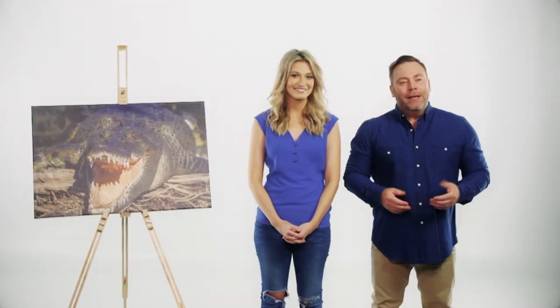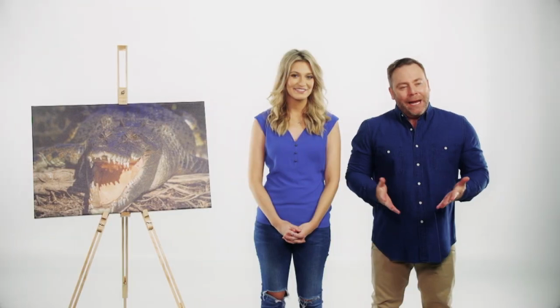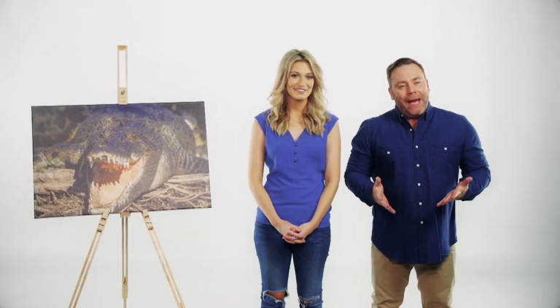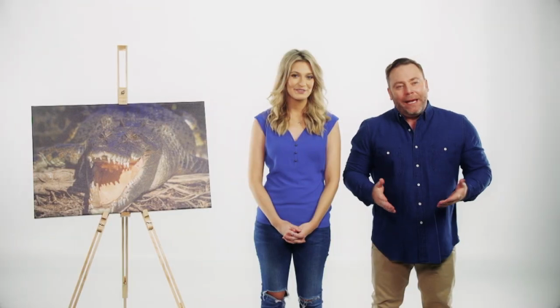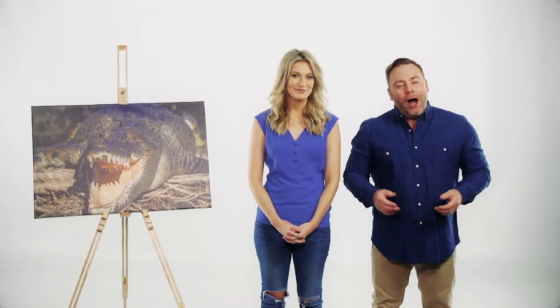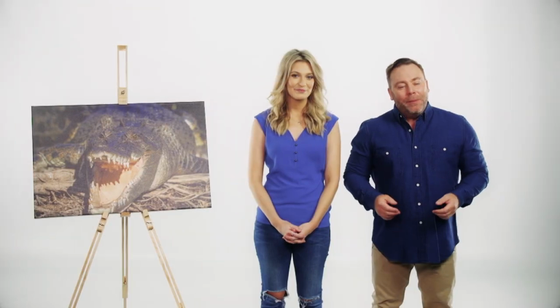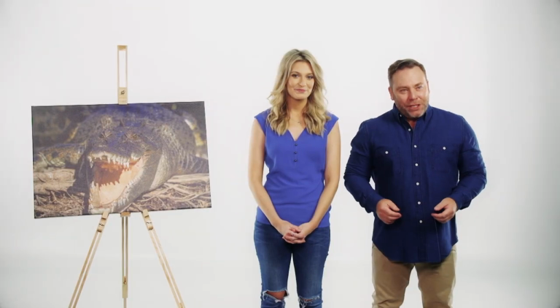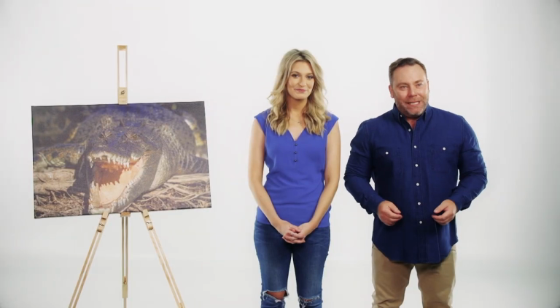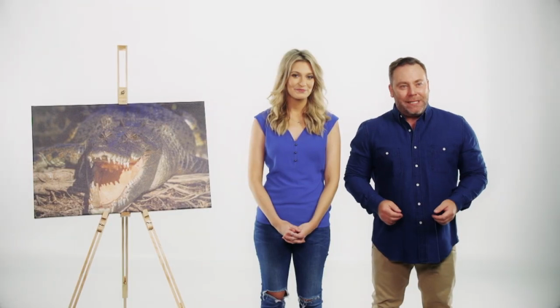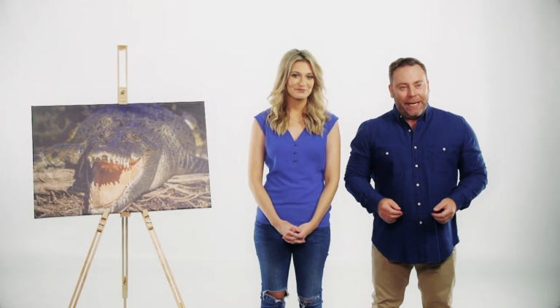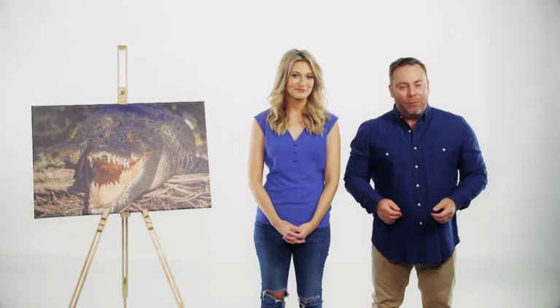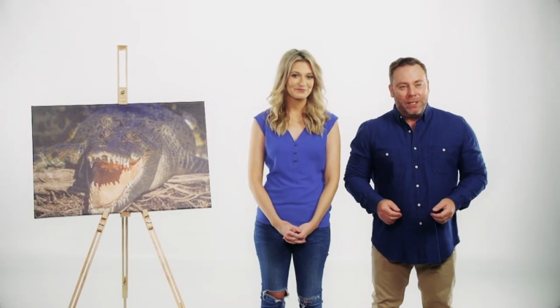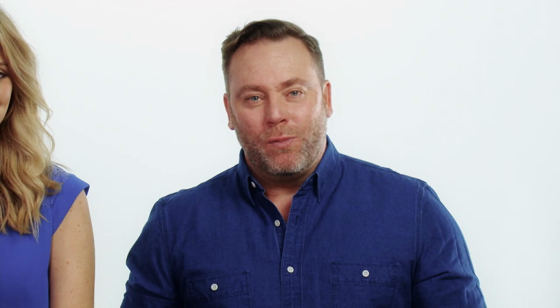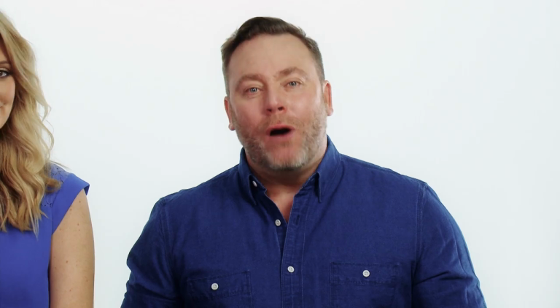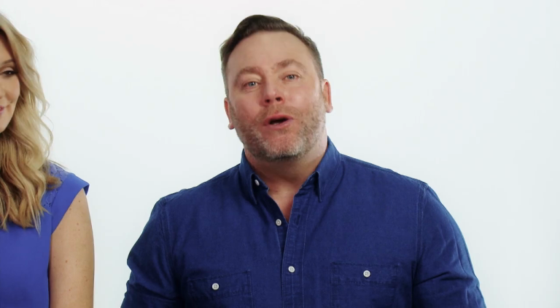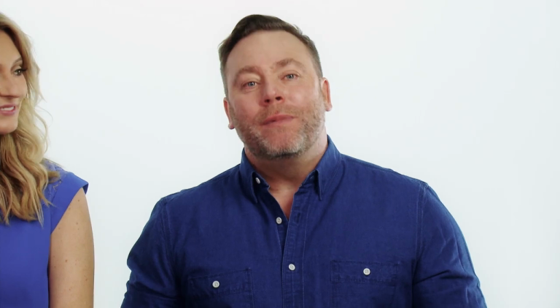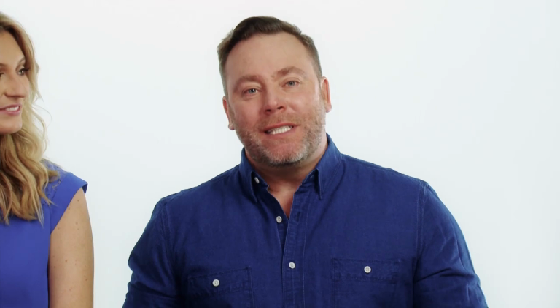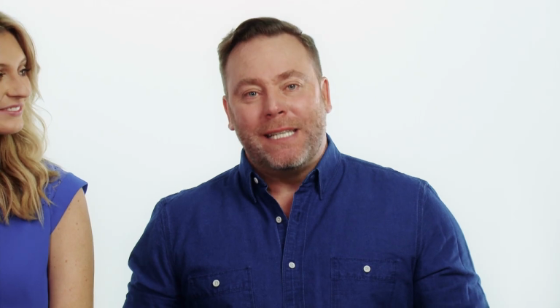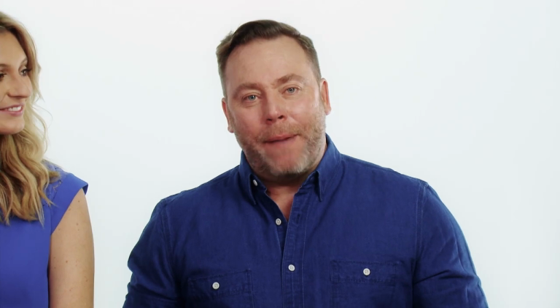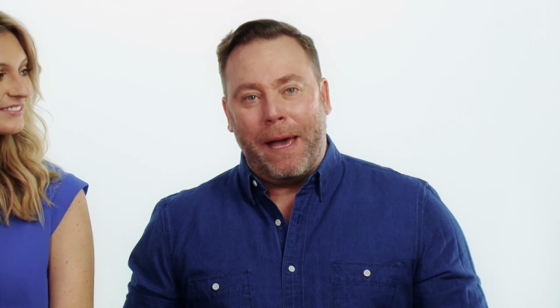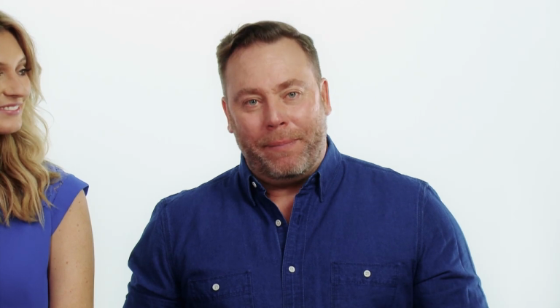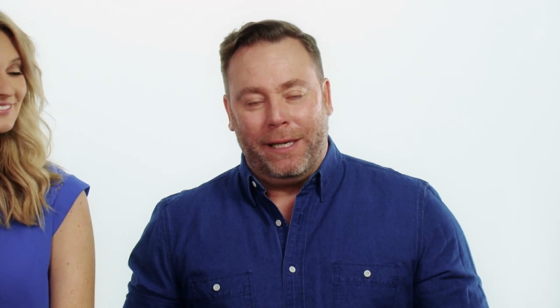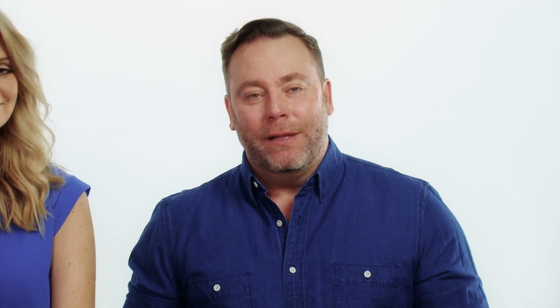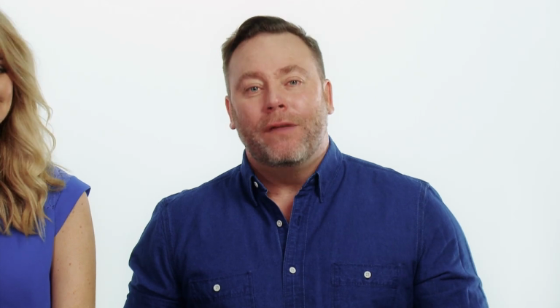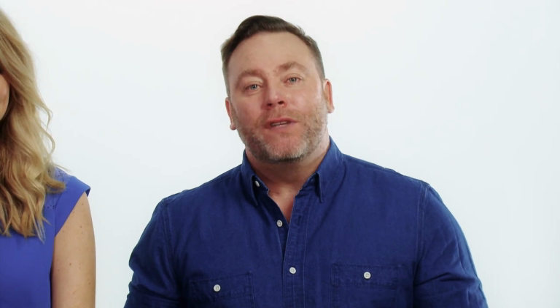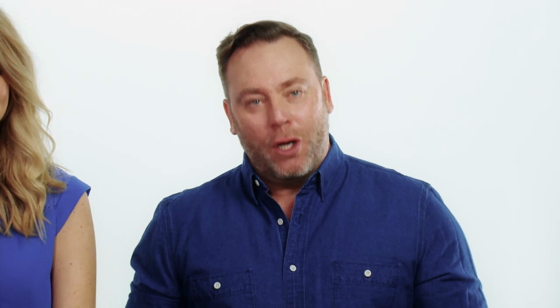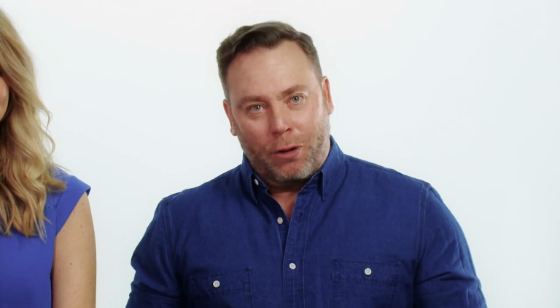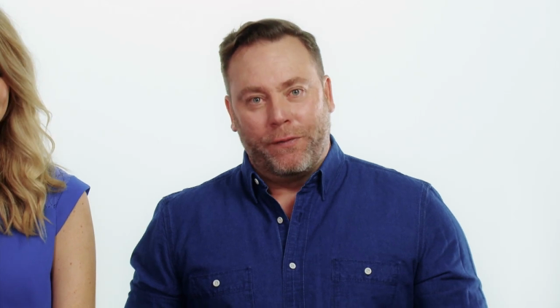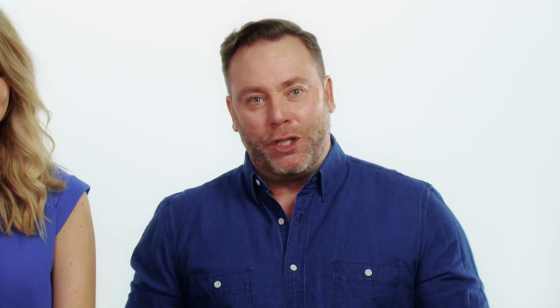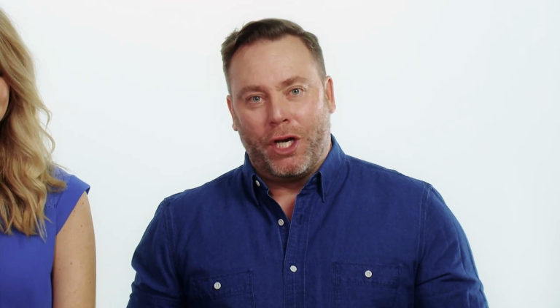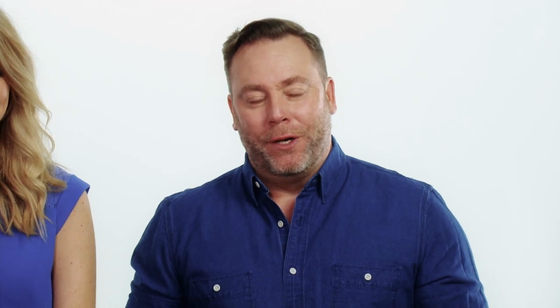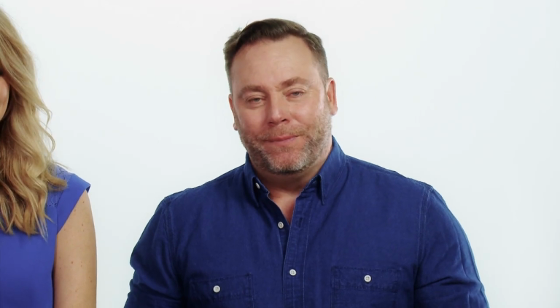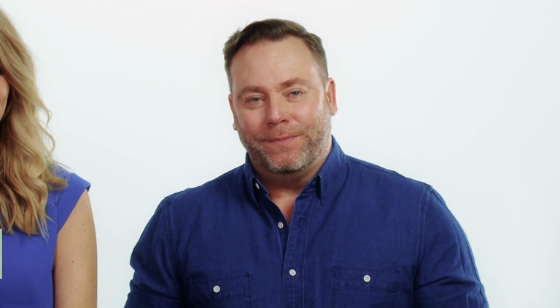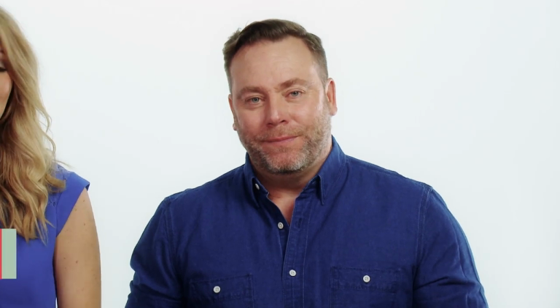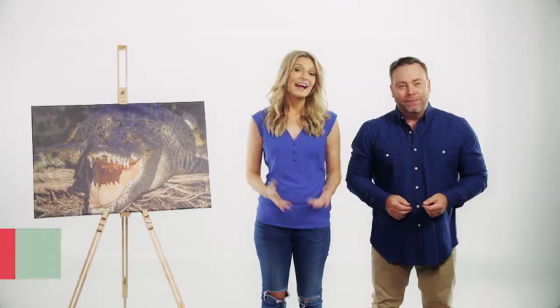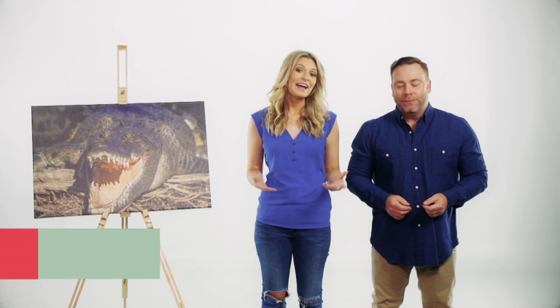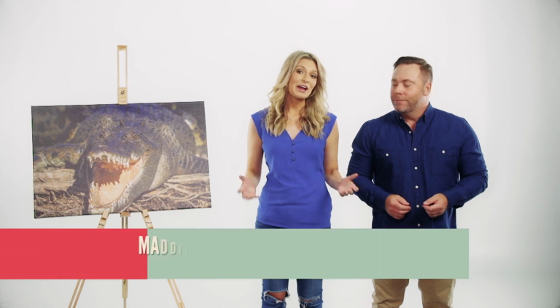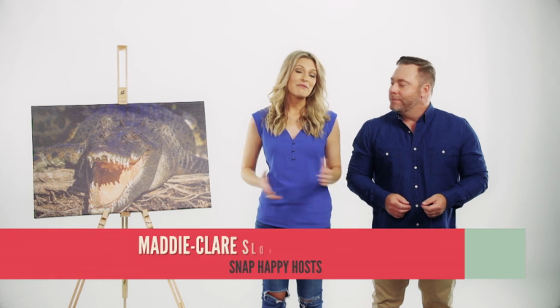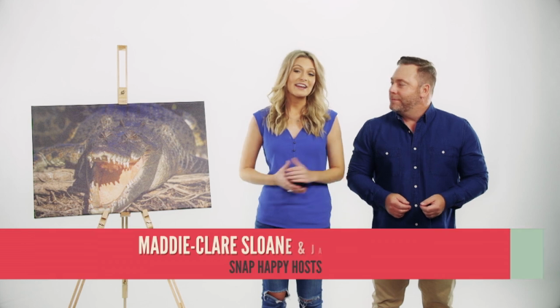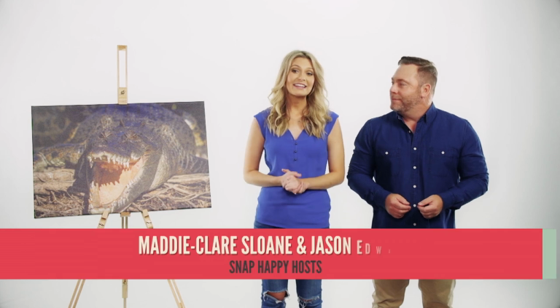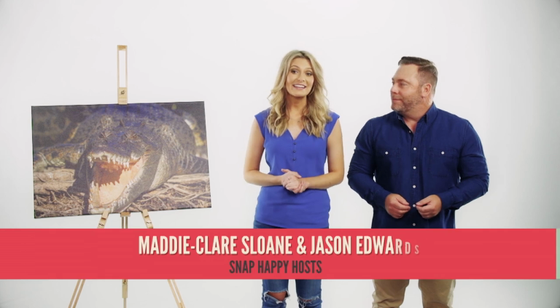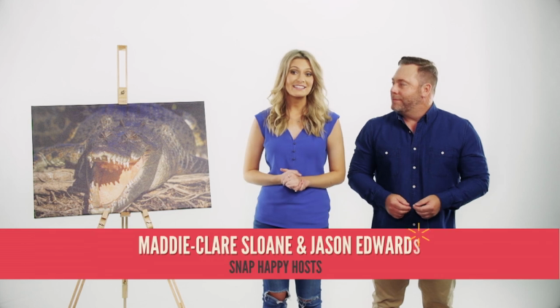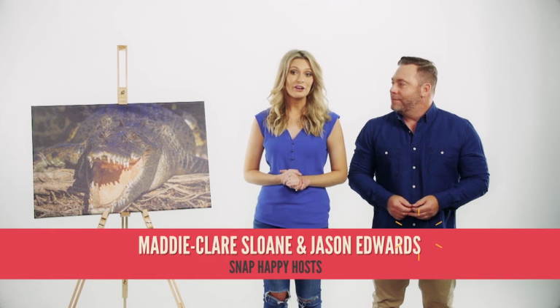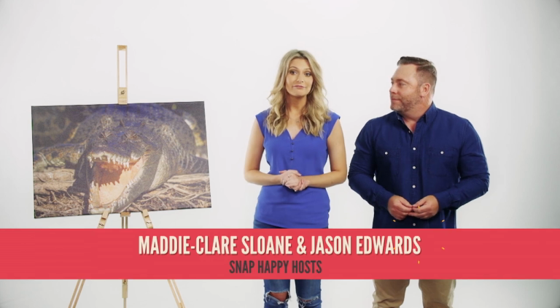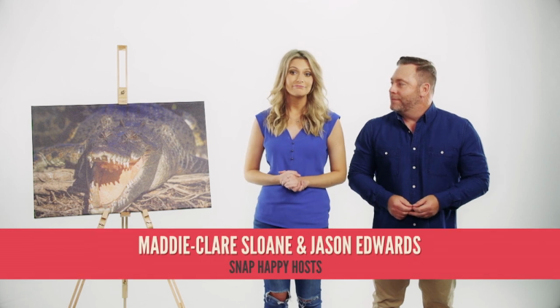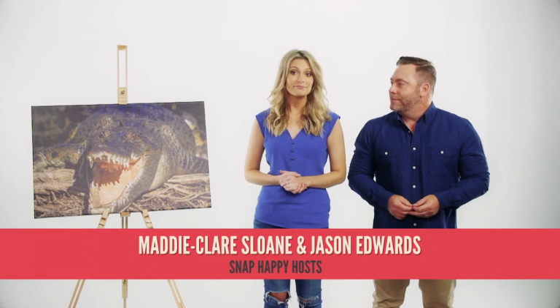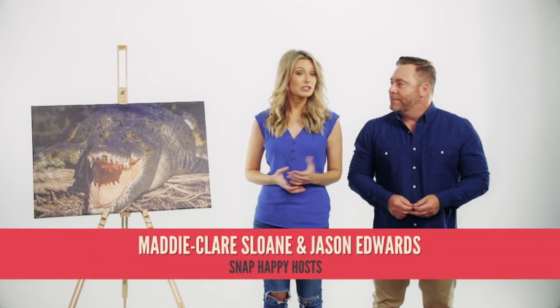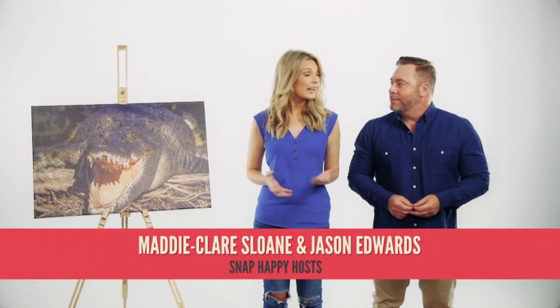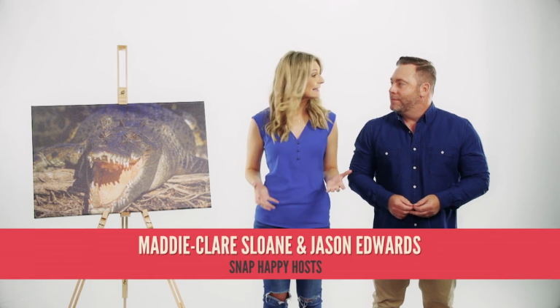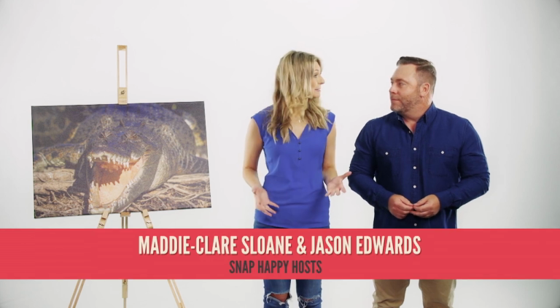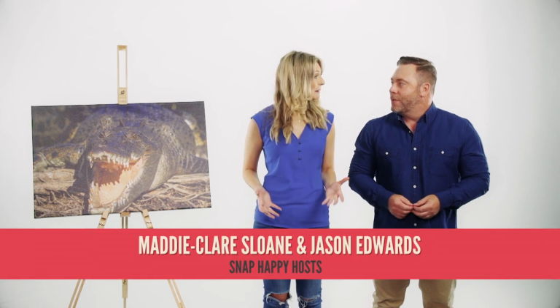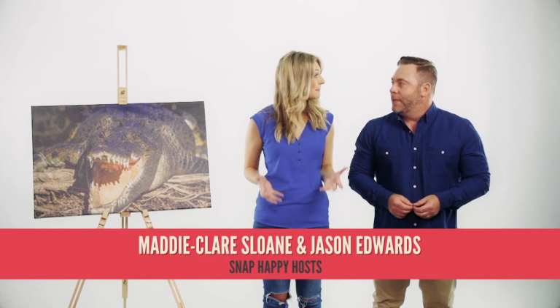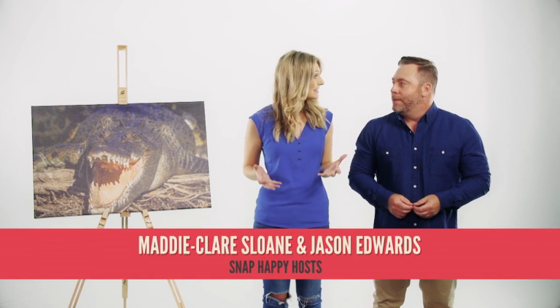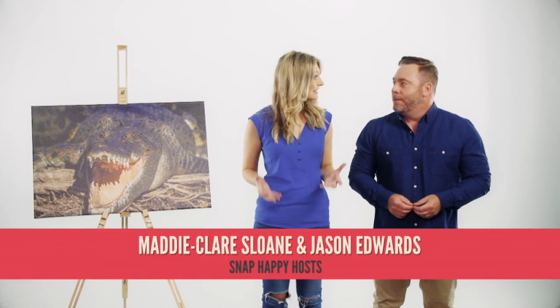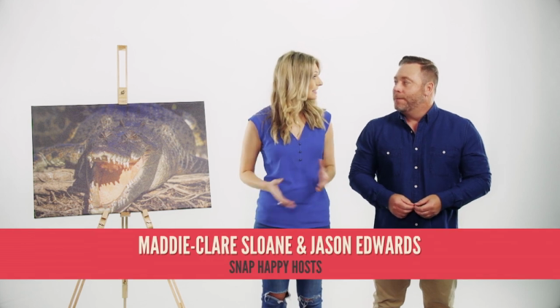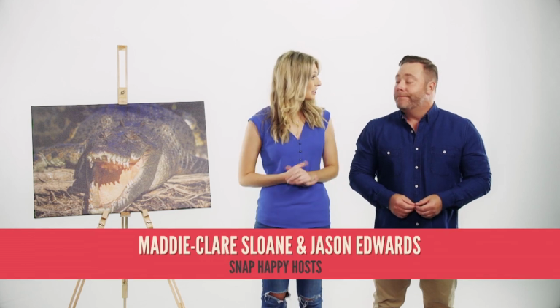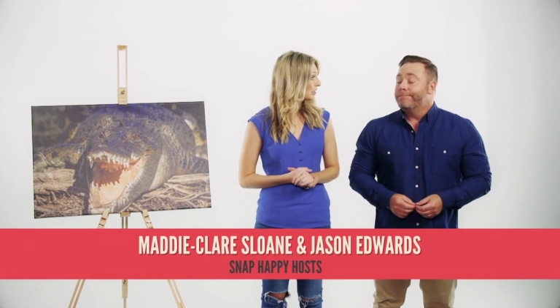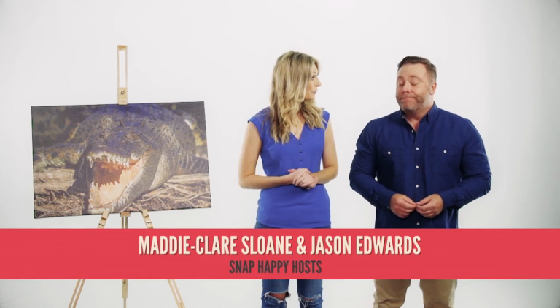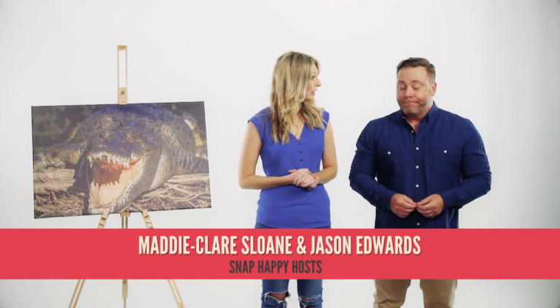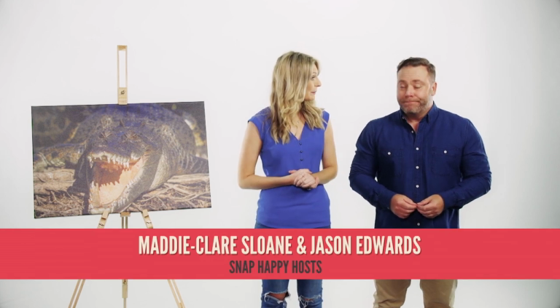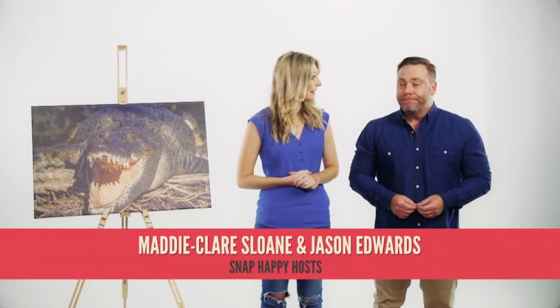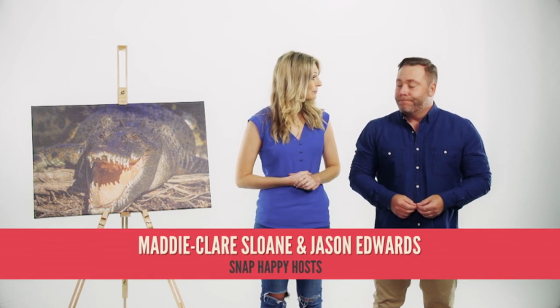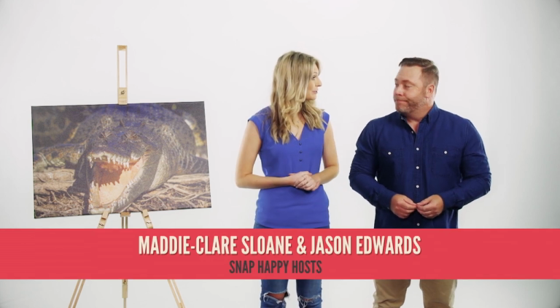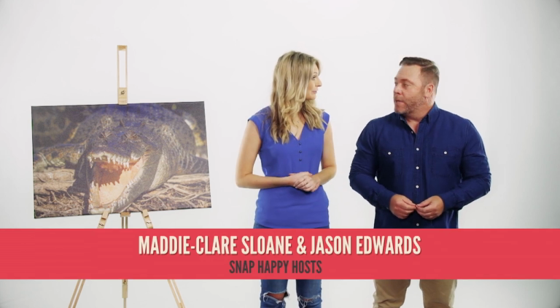G'day, I'm Jason Edwards. Welcome to Snap Happy, The Photography Show. And I'm Maddie Claire Sloan. Jason, you've been busy this year. What have you been up to?